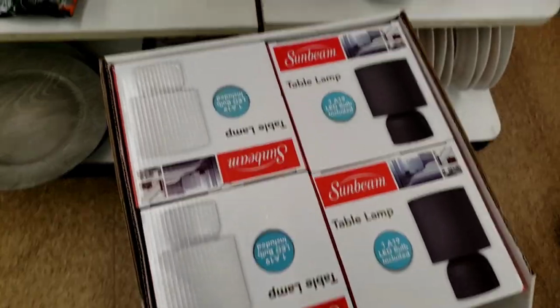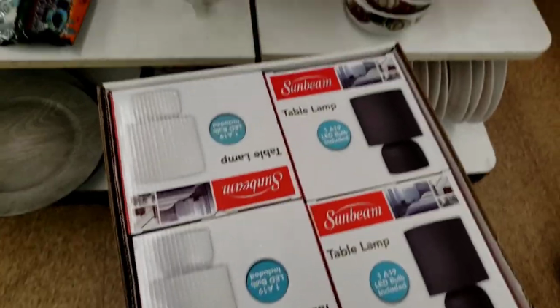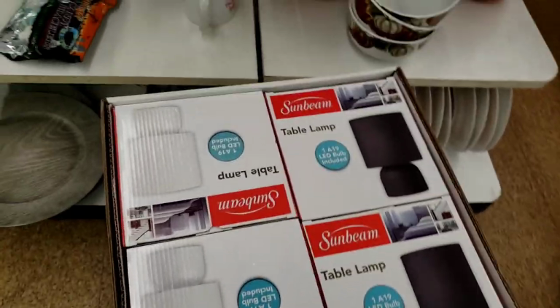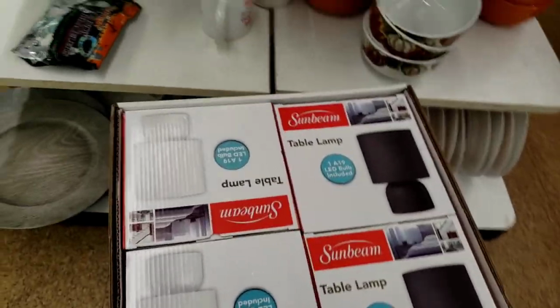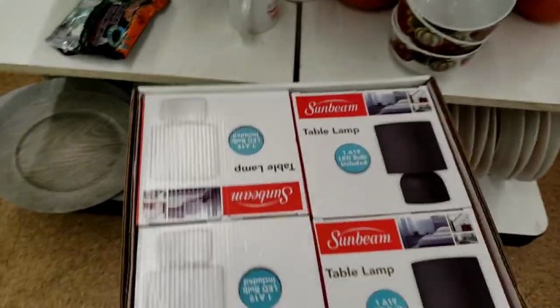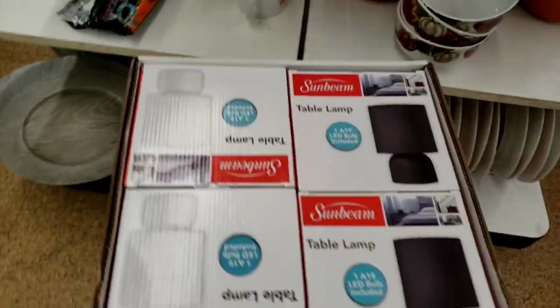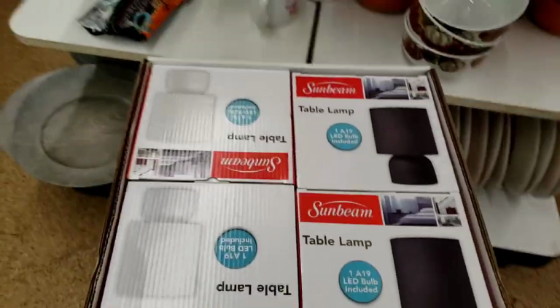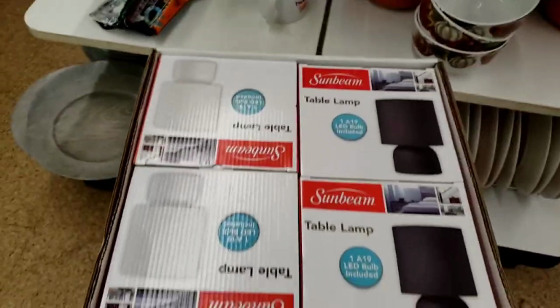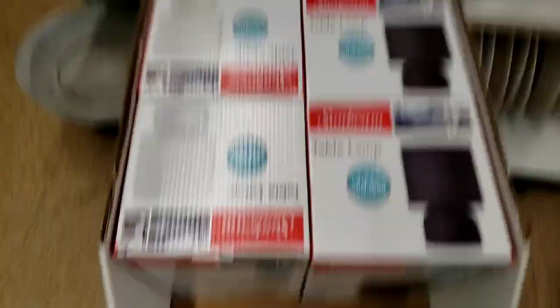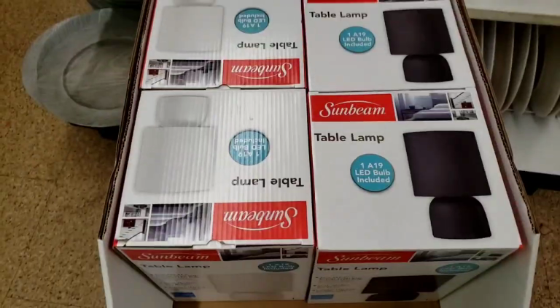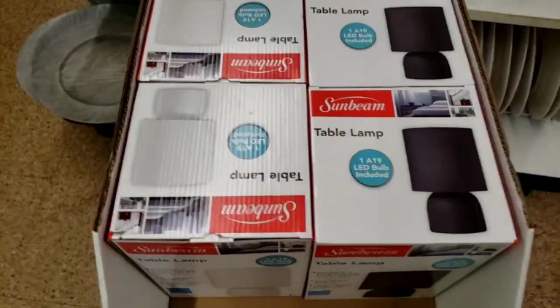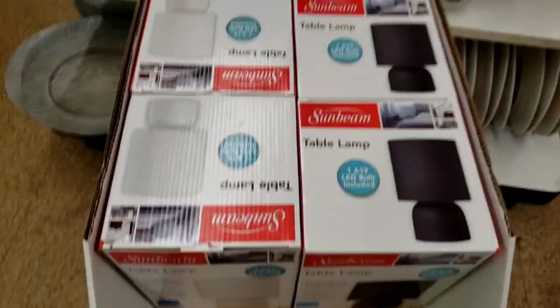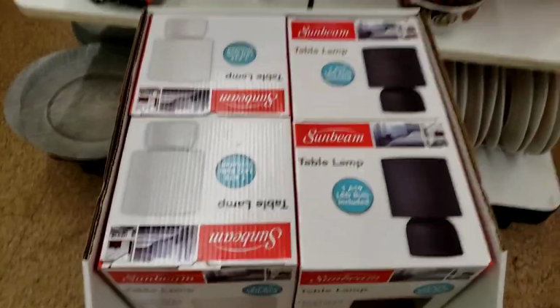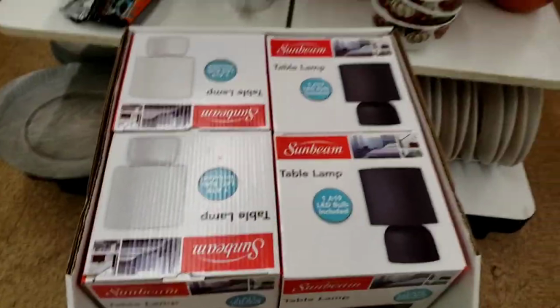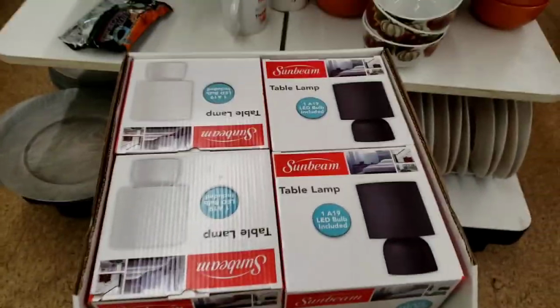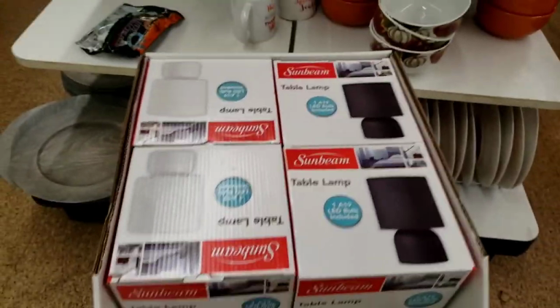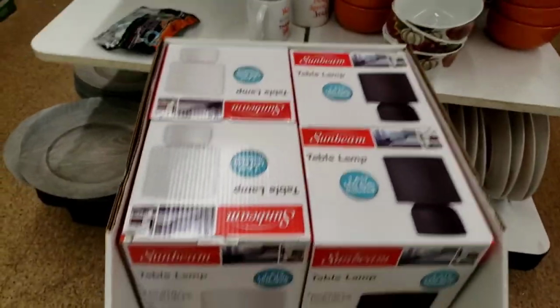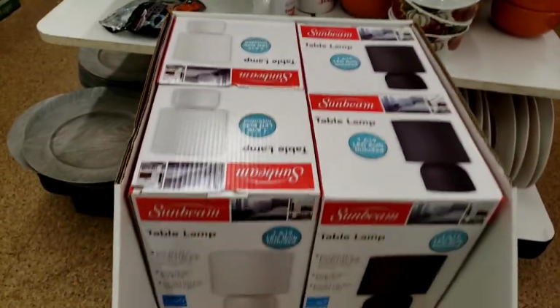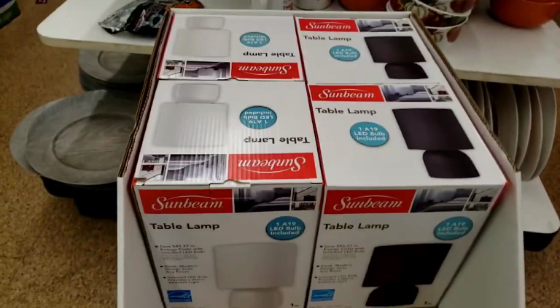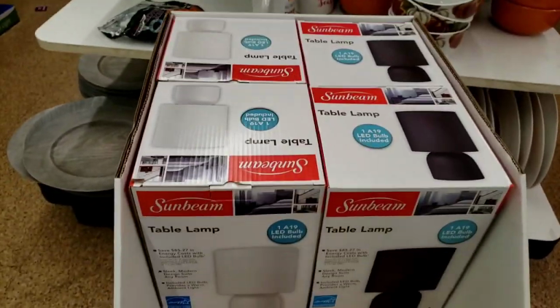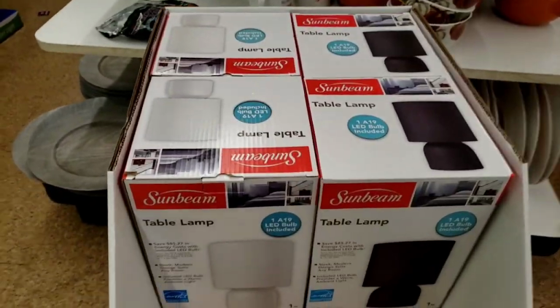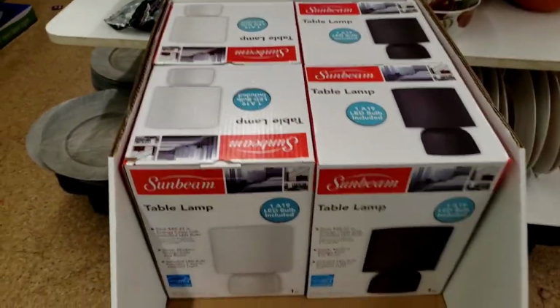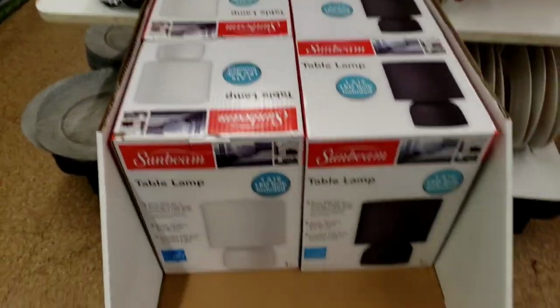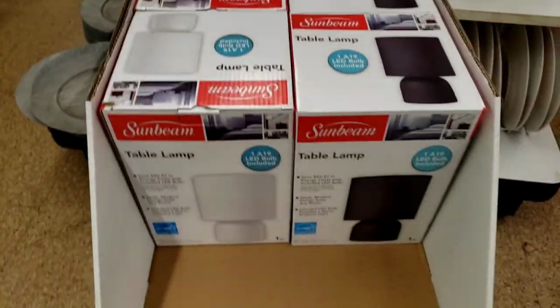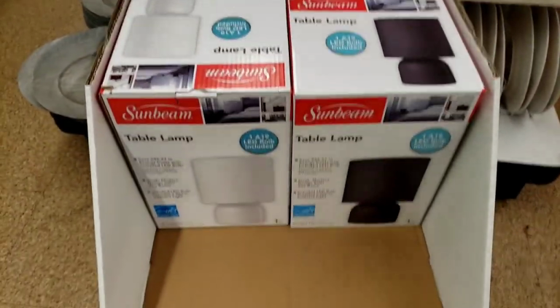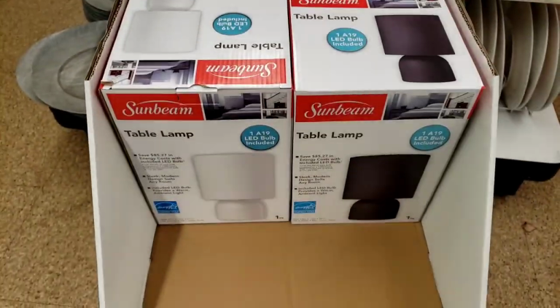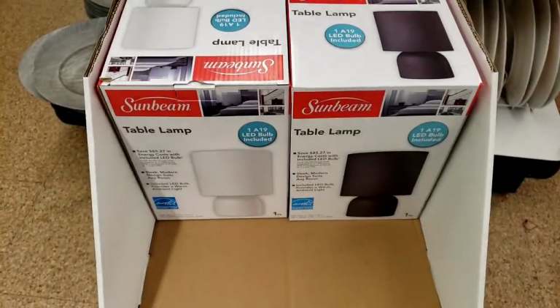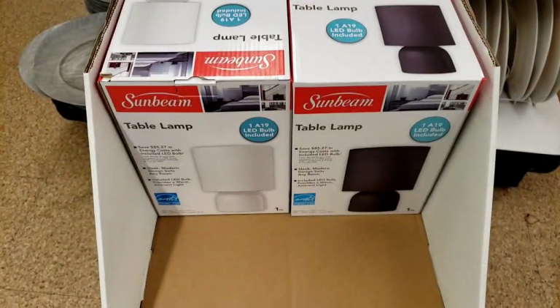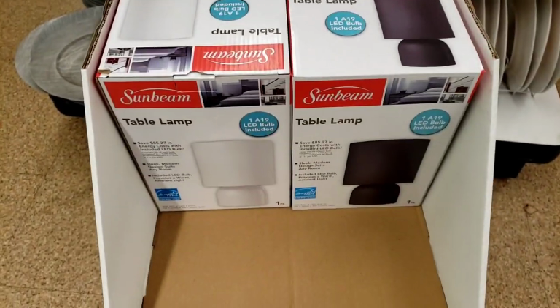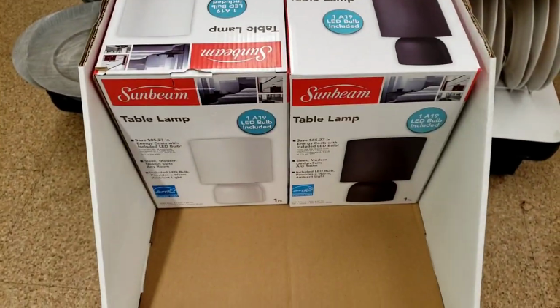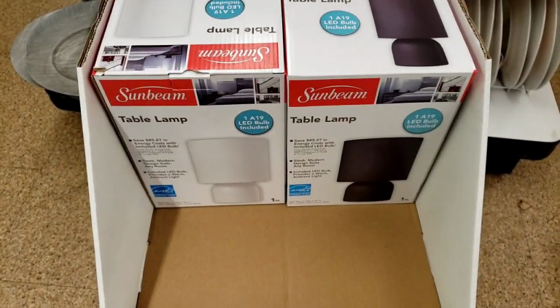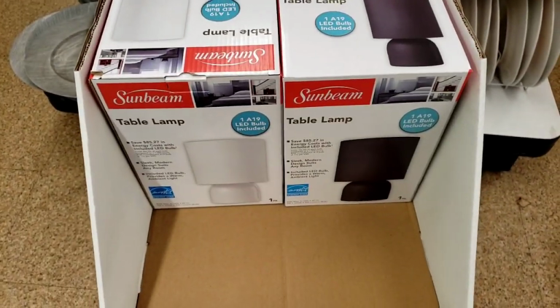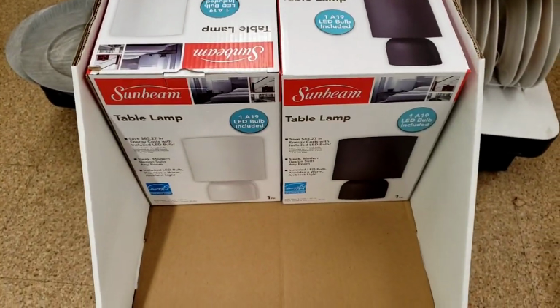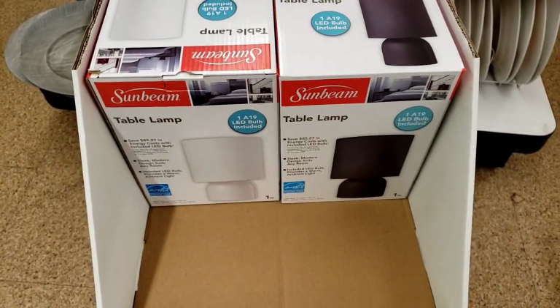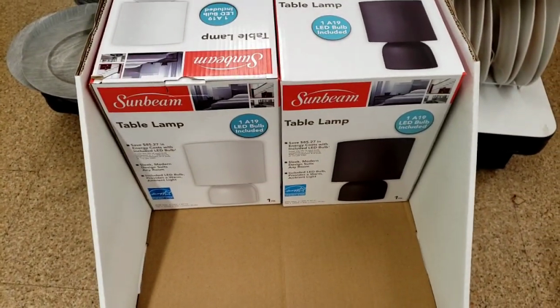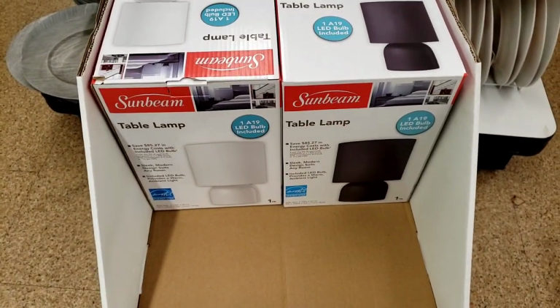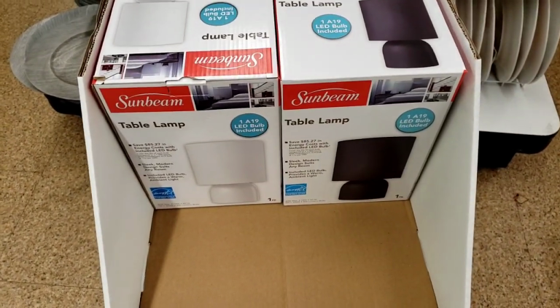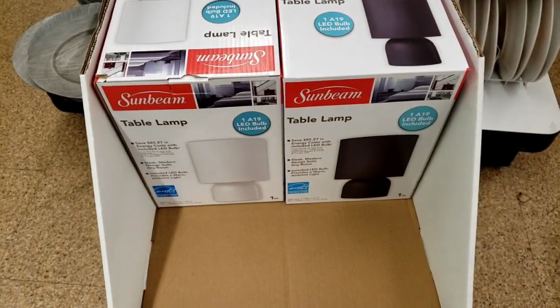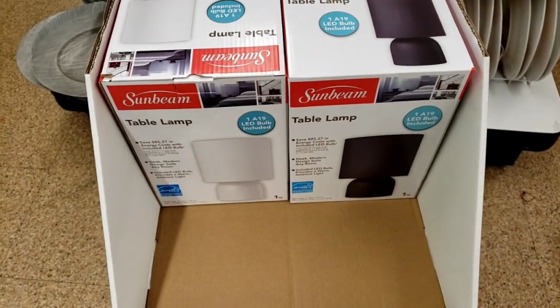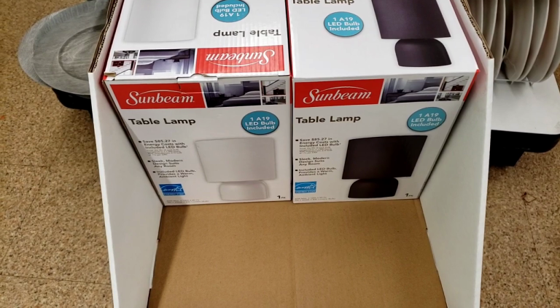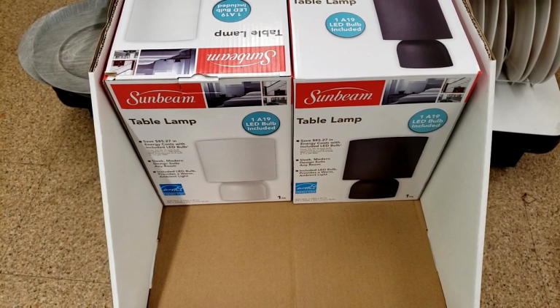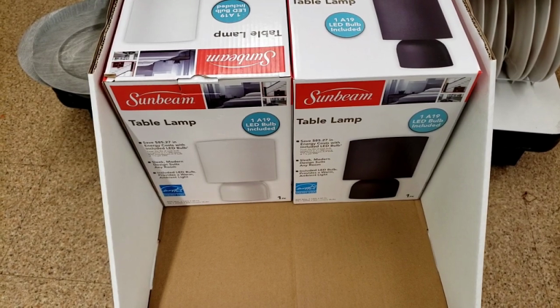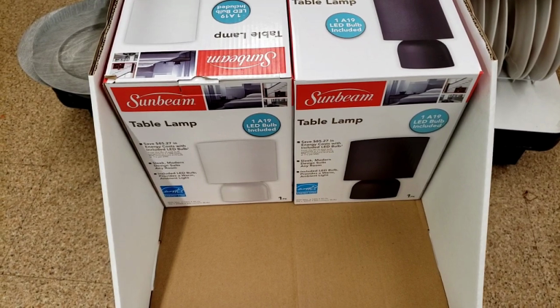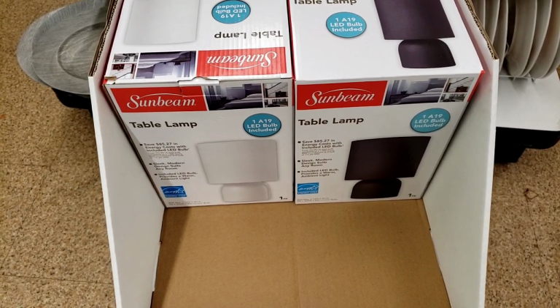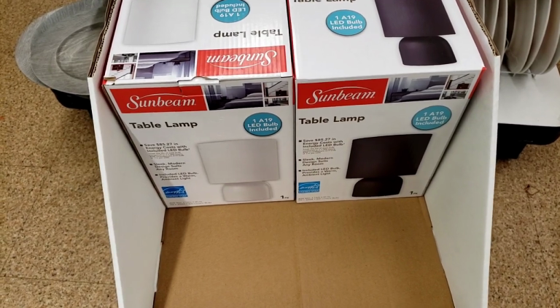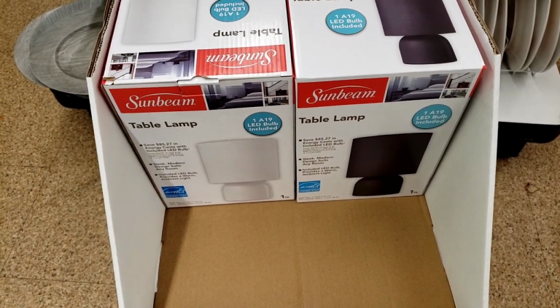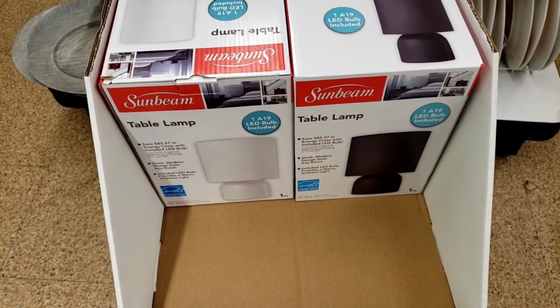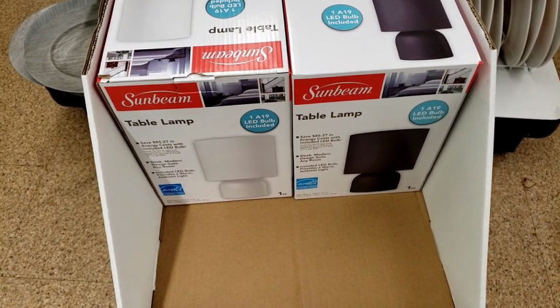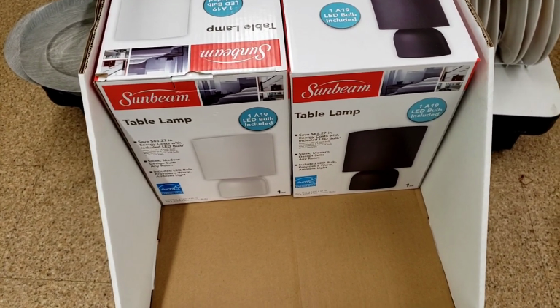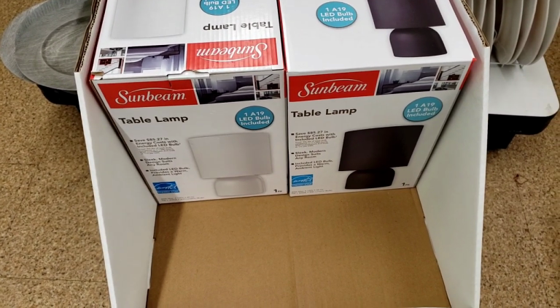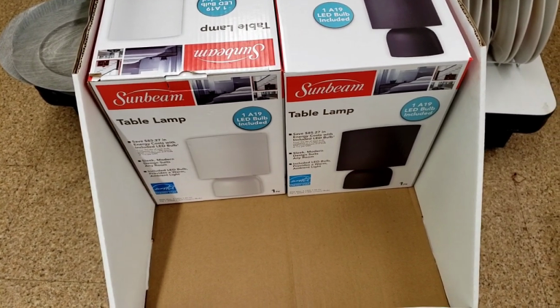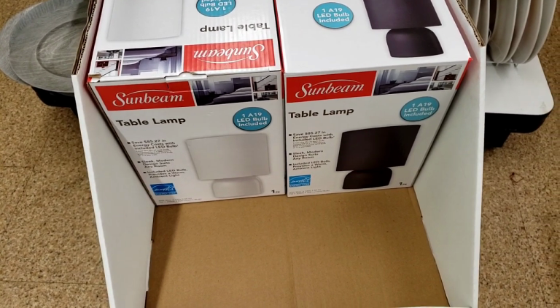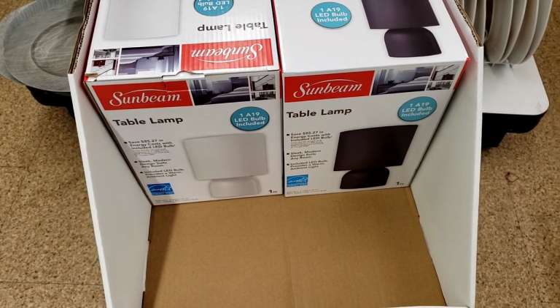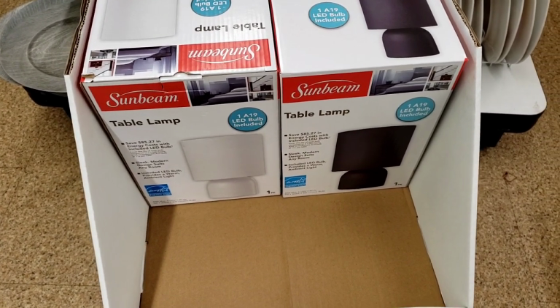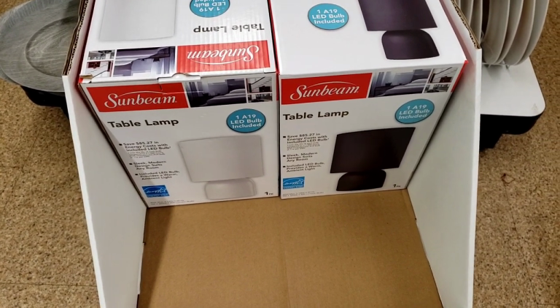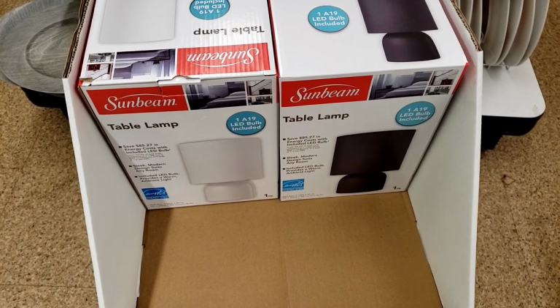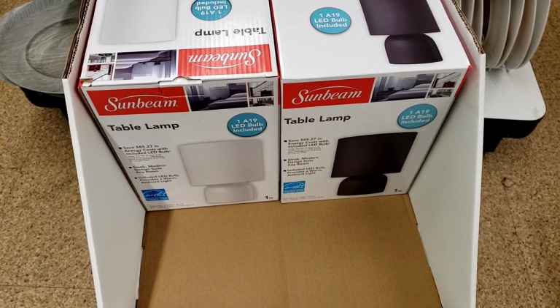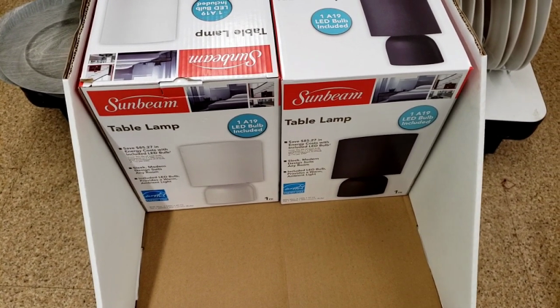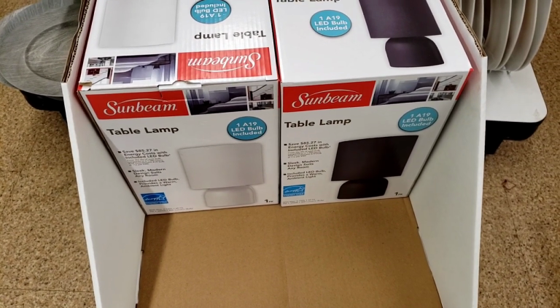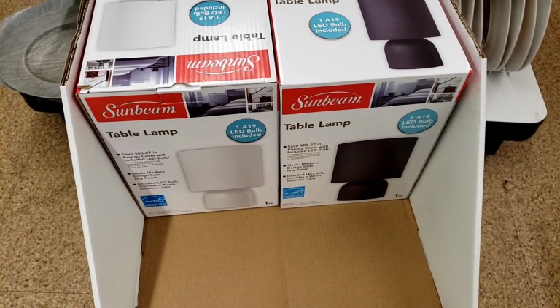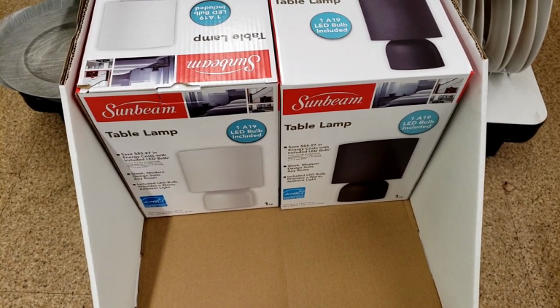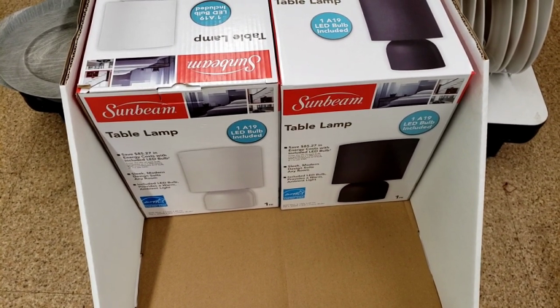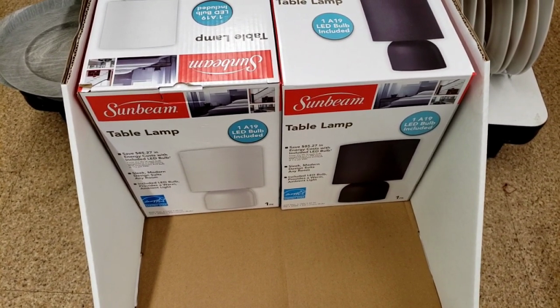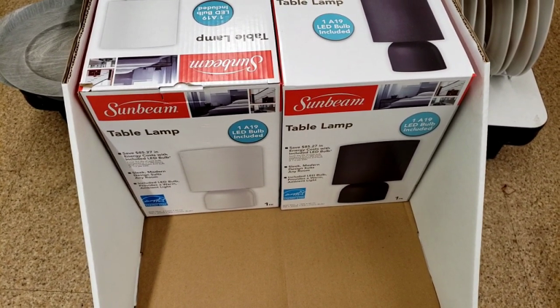They restocked the lamps again, you guys — the white and the black. That's cool. Those lamps are nice, y'all.